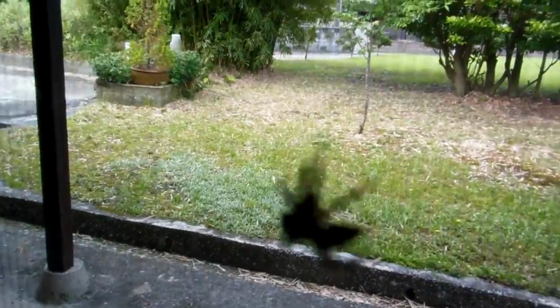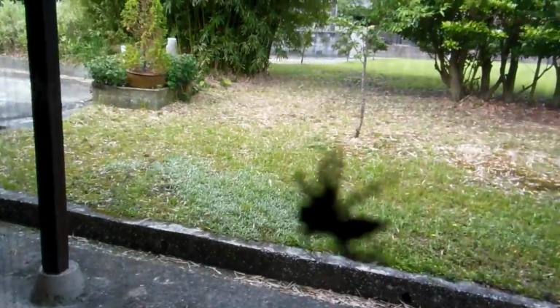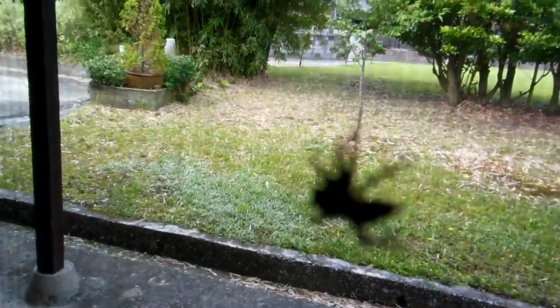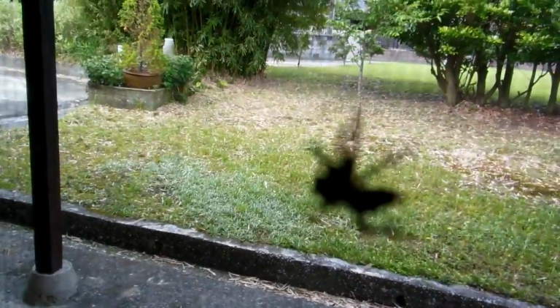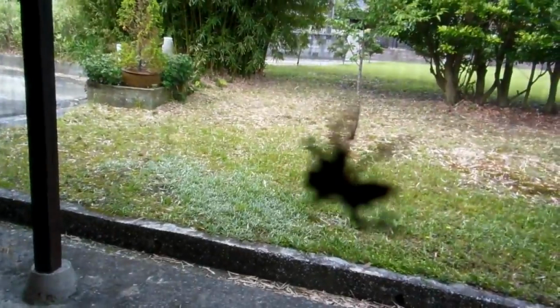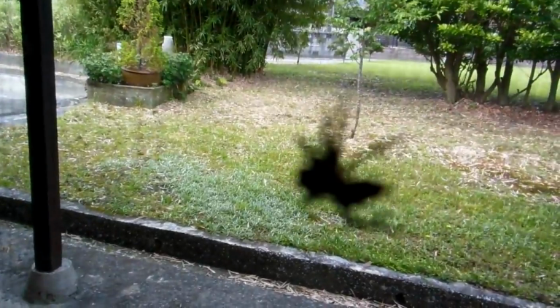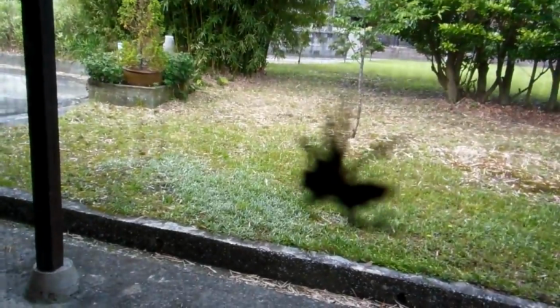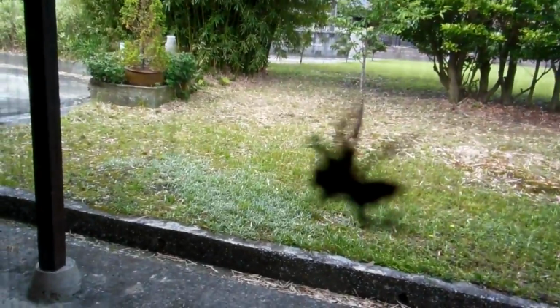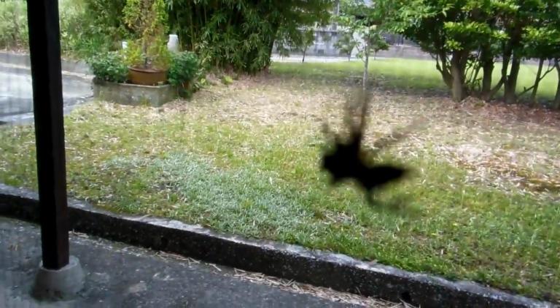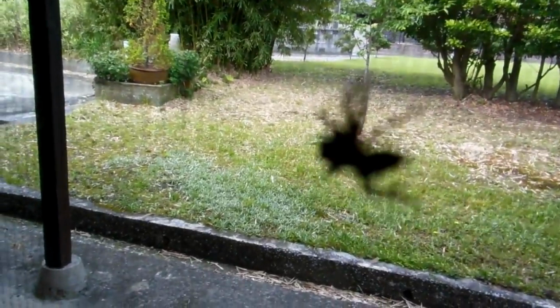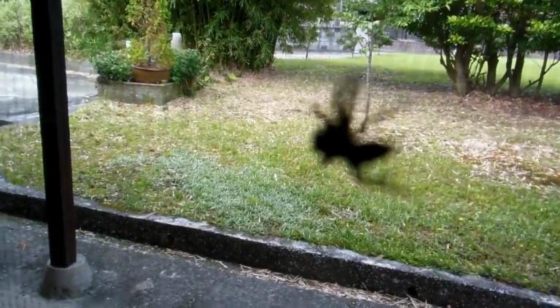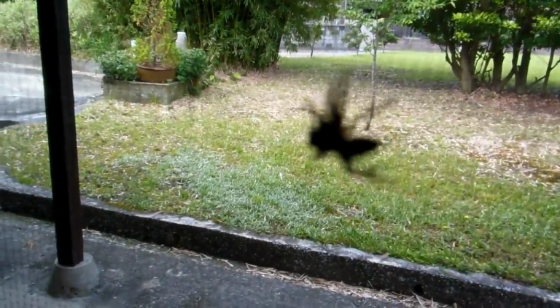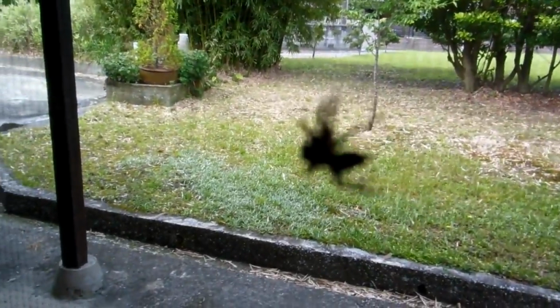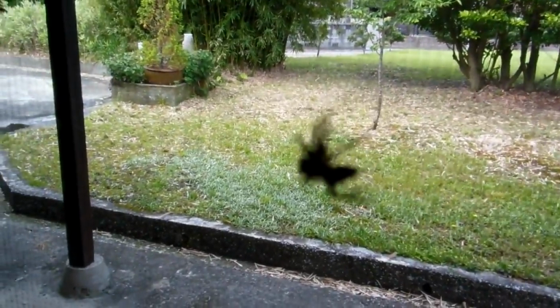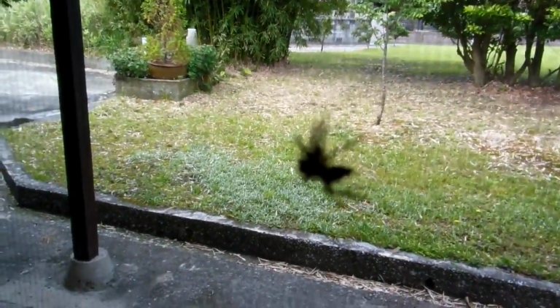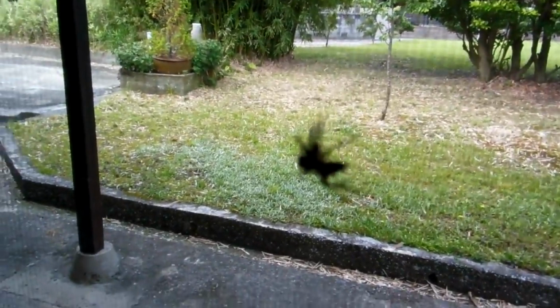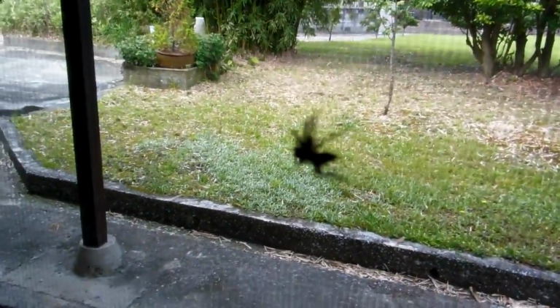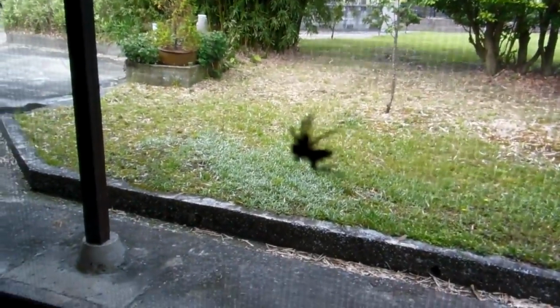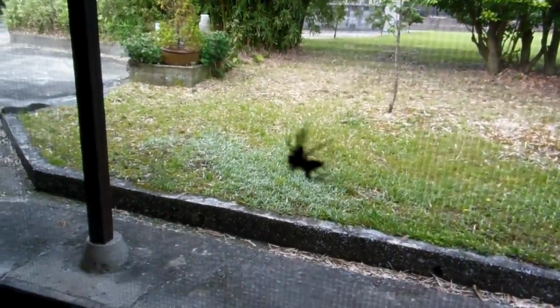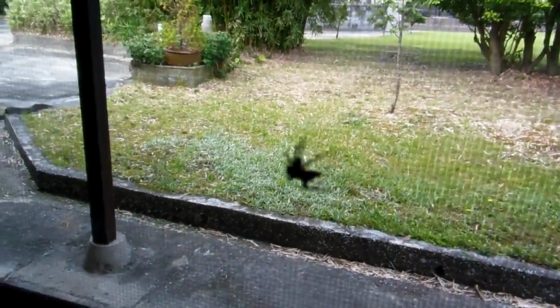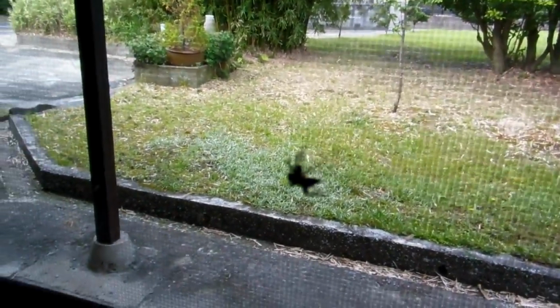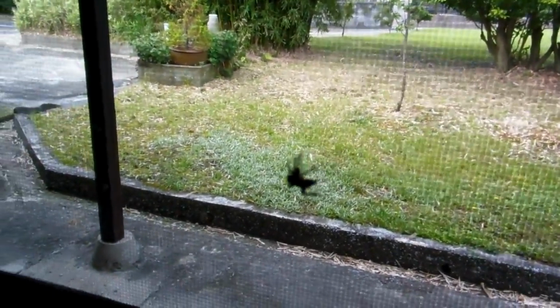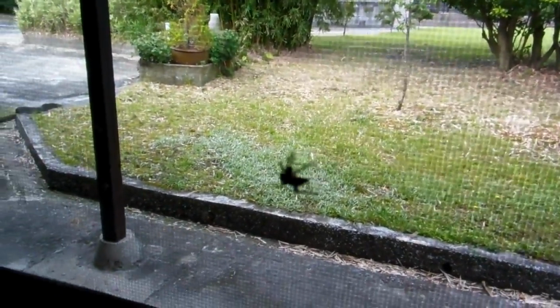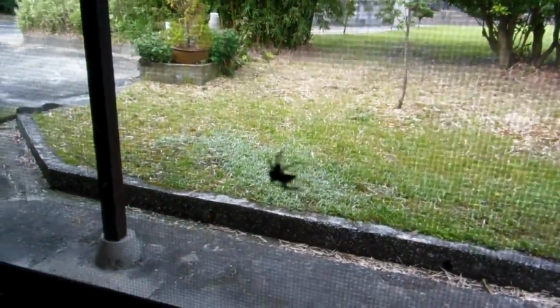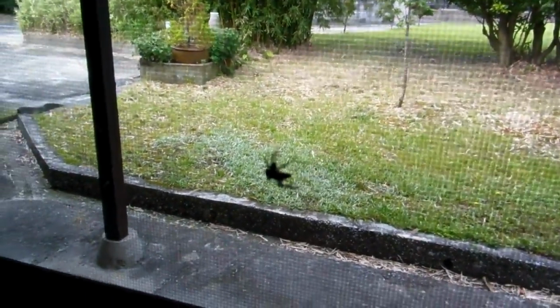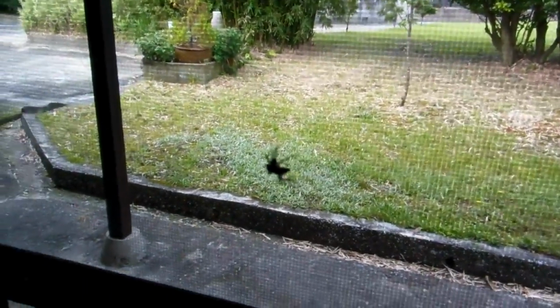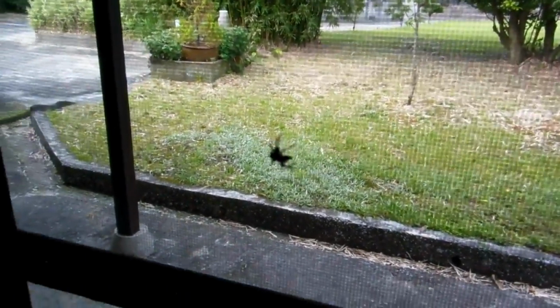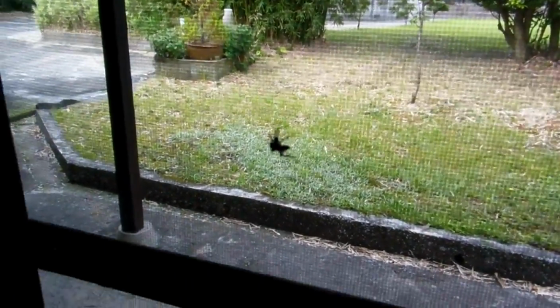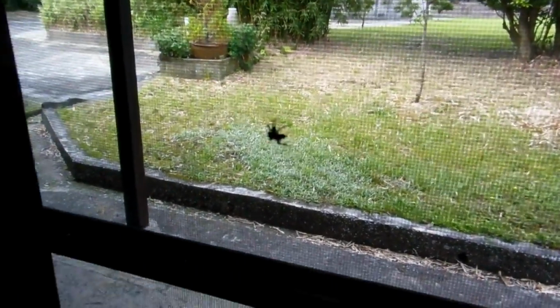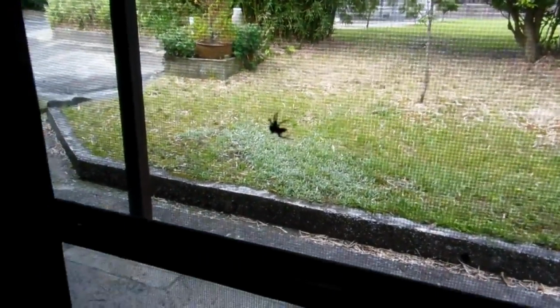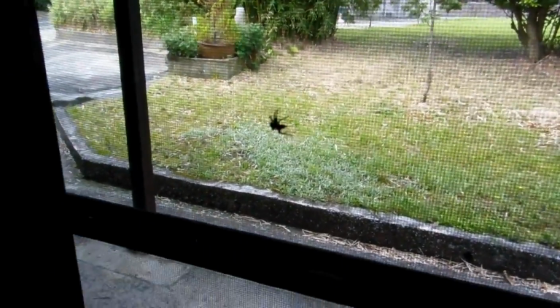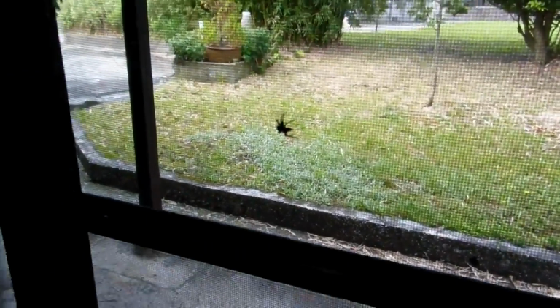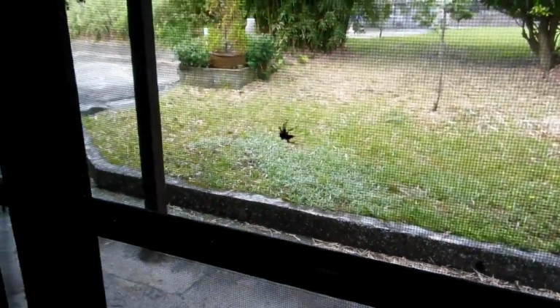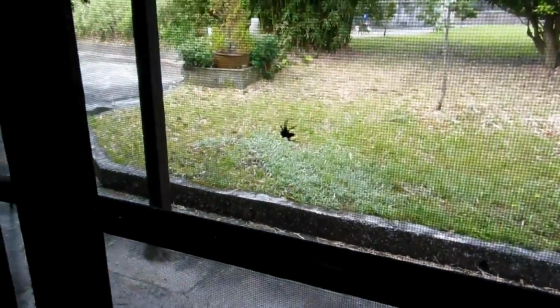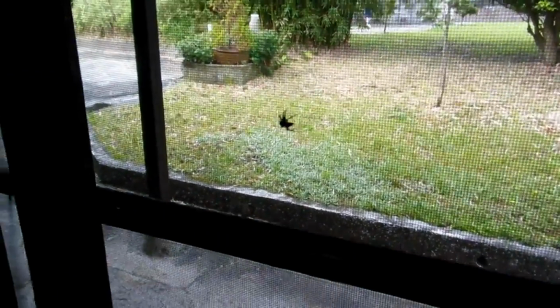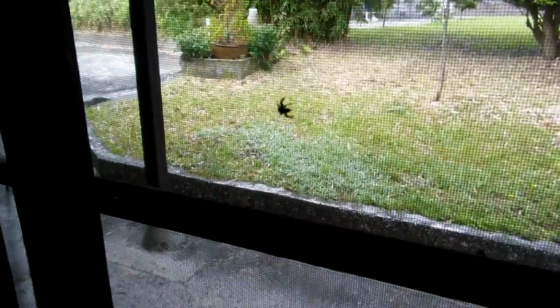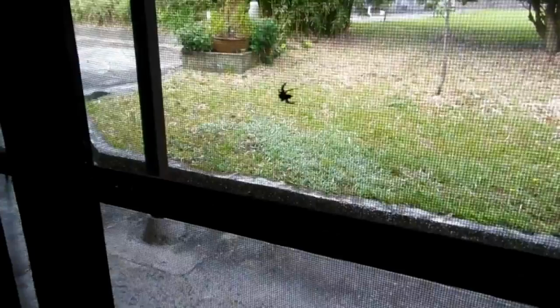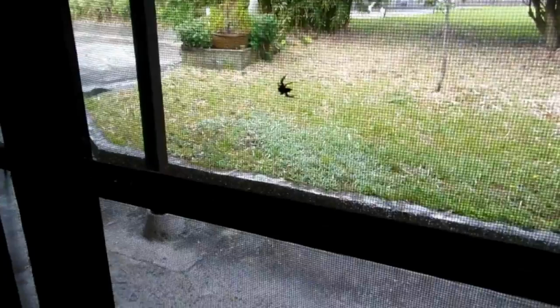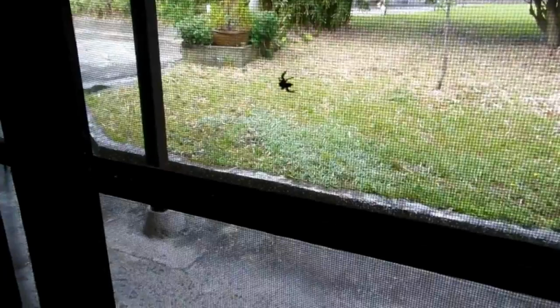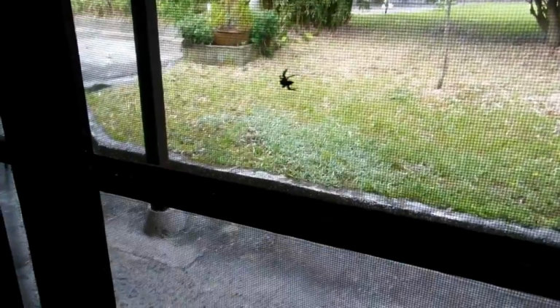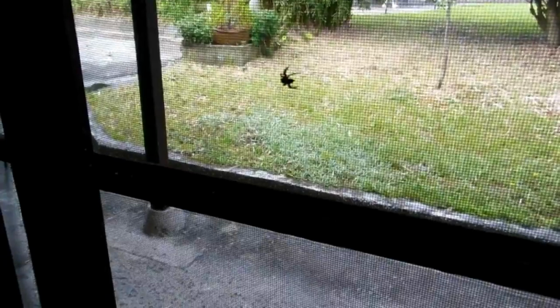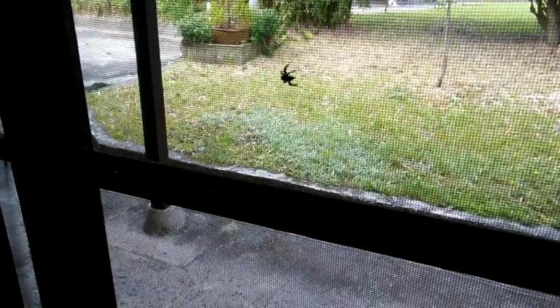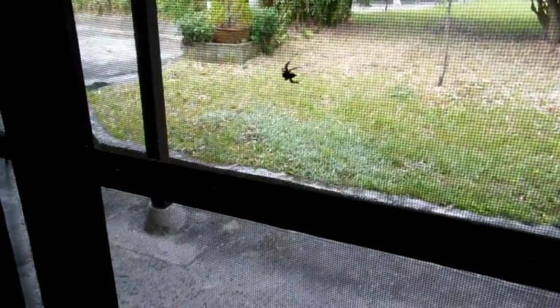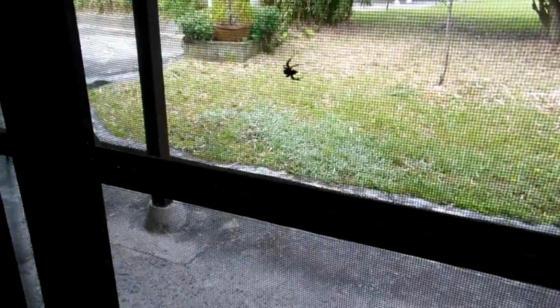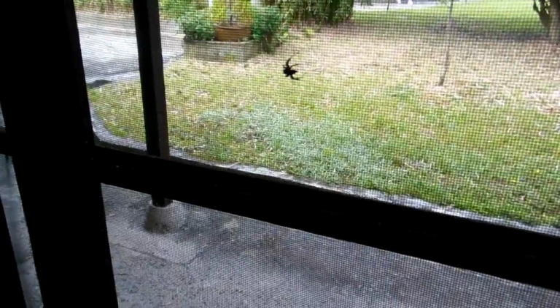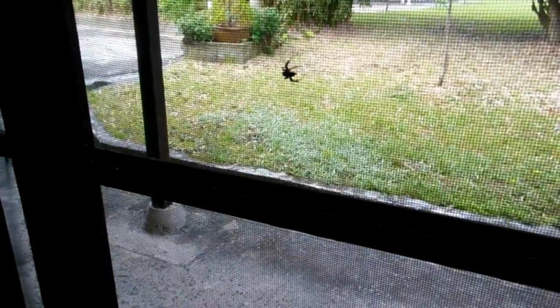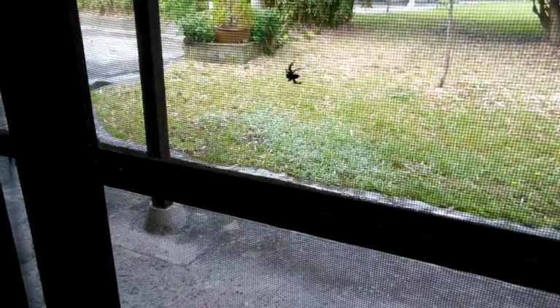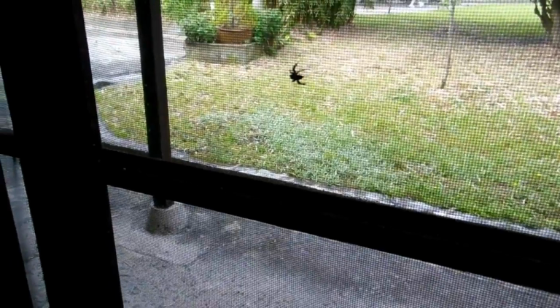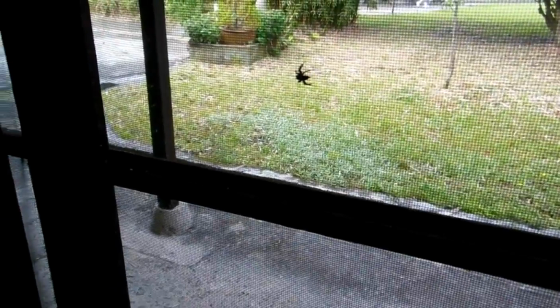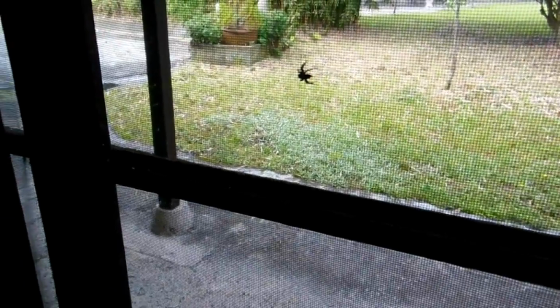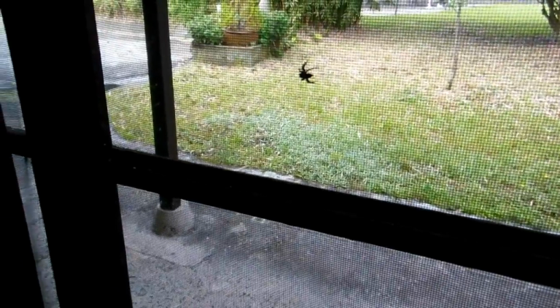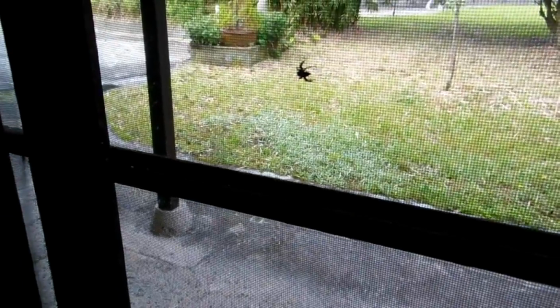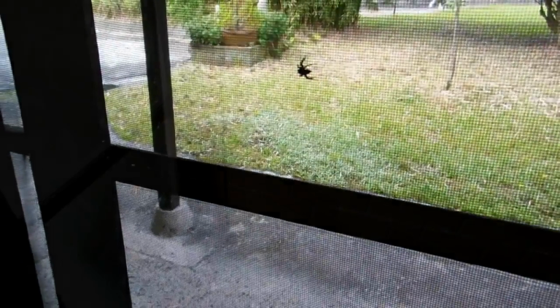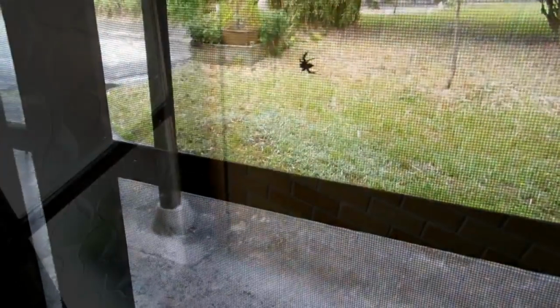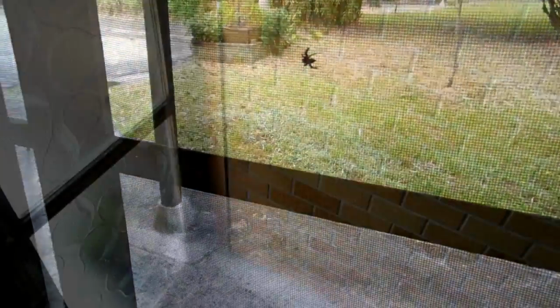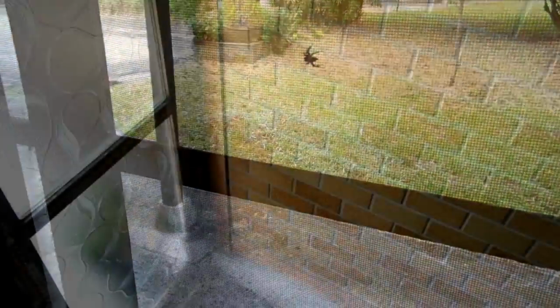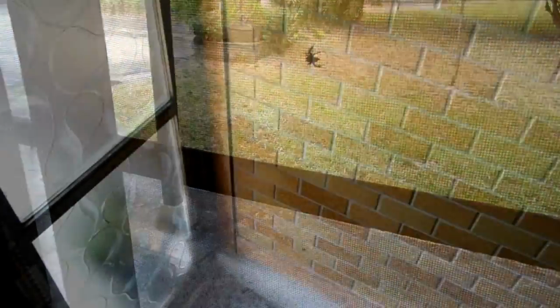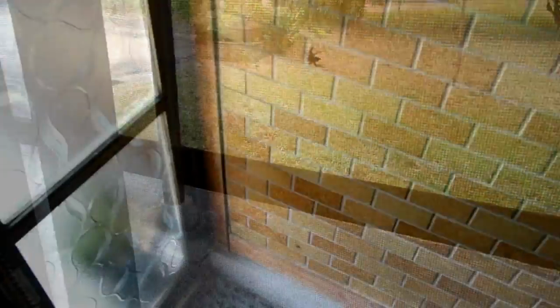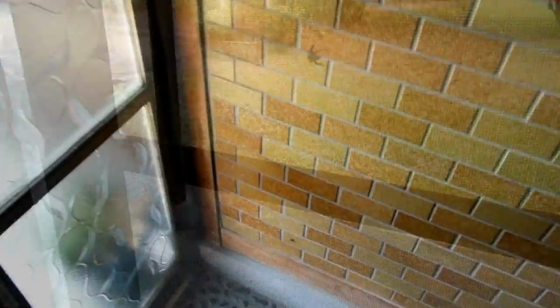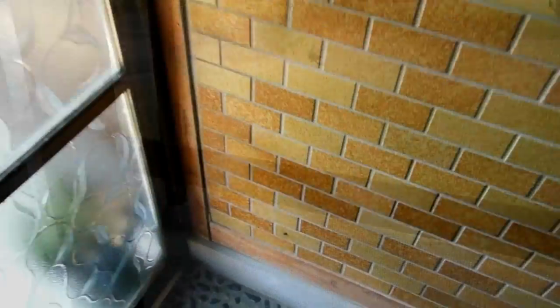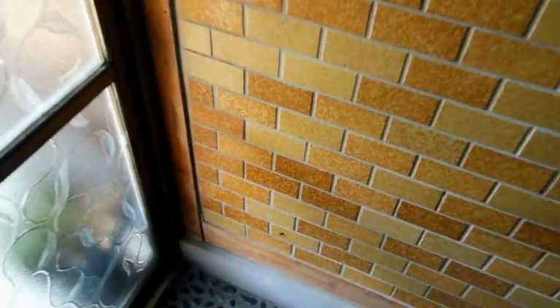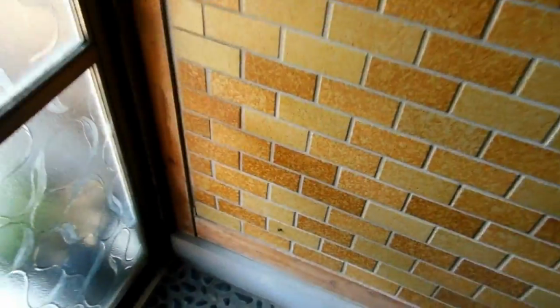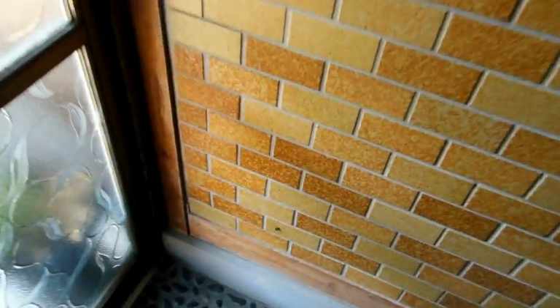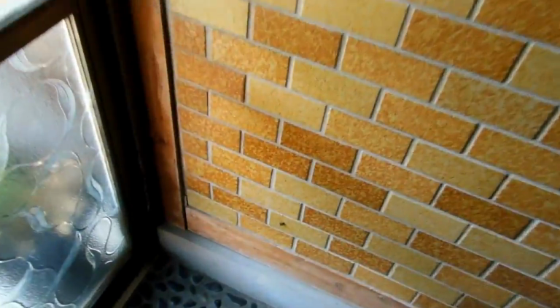We see those as the good guys, the same as the praying mantis and the dragonflies and the frogs and all the other critters that we get in our garden.